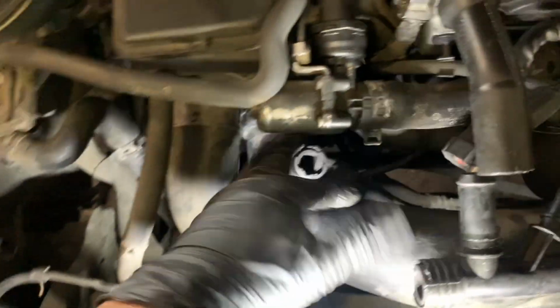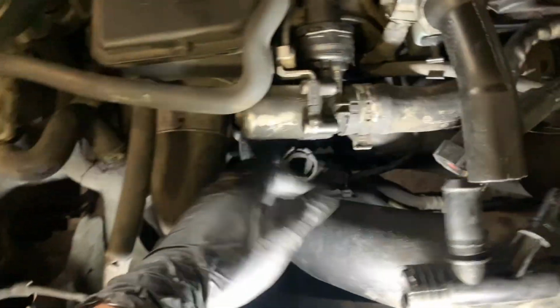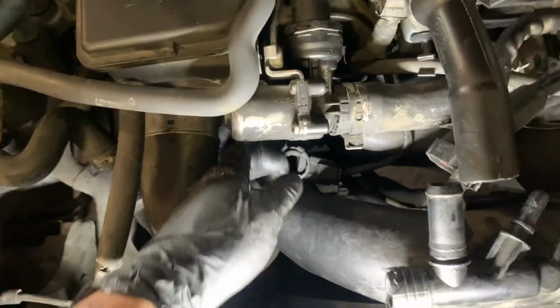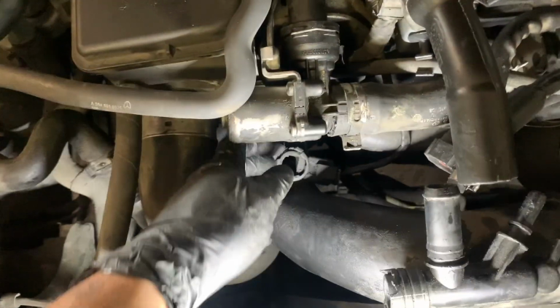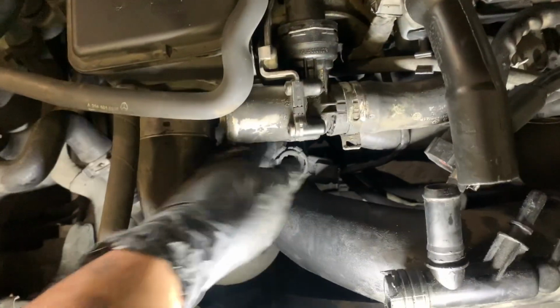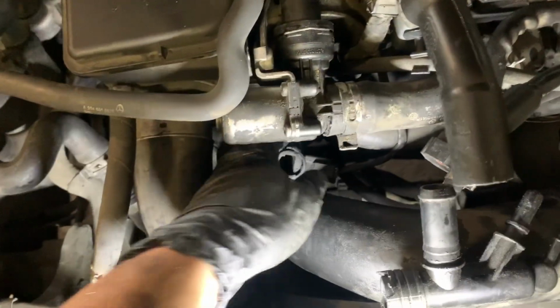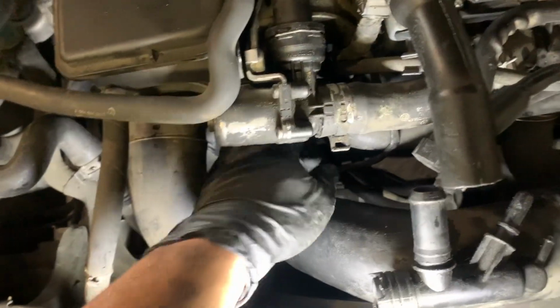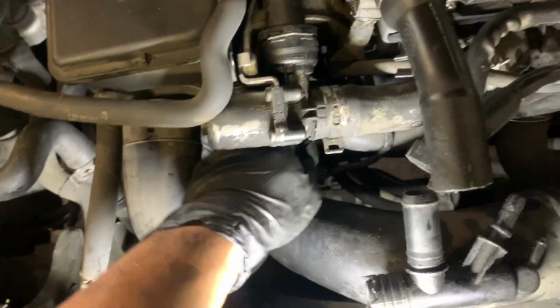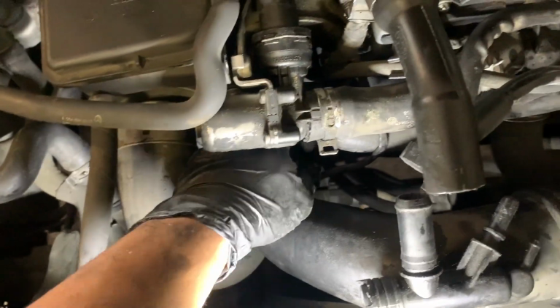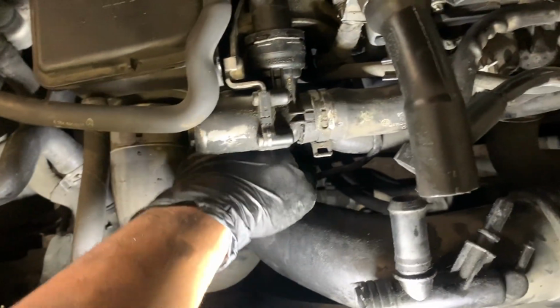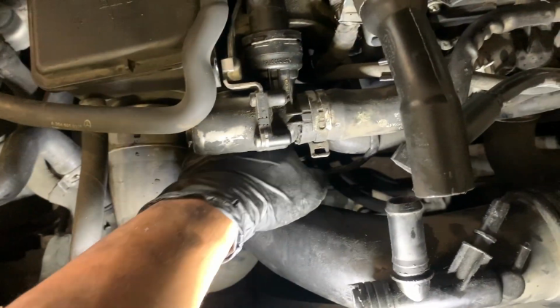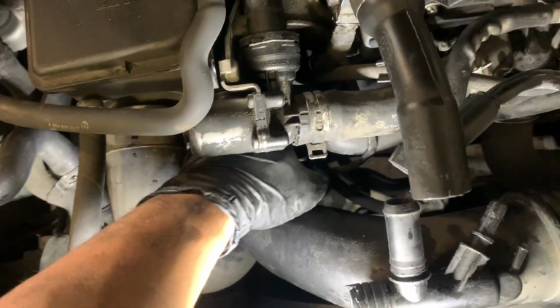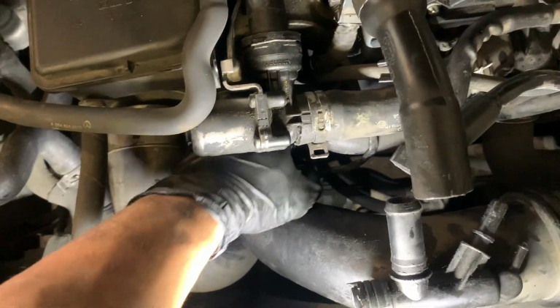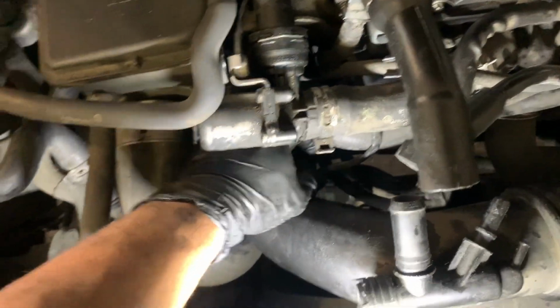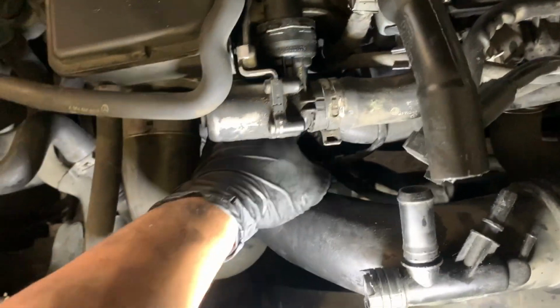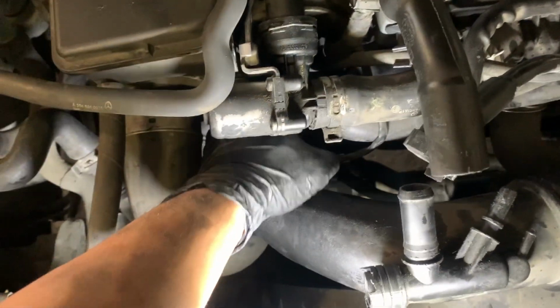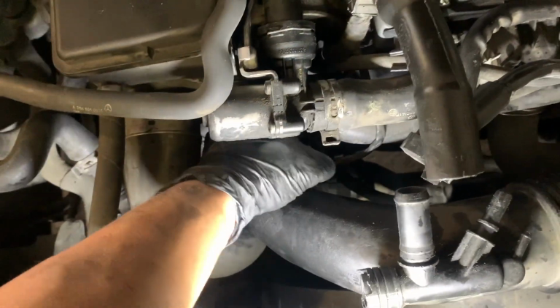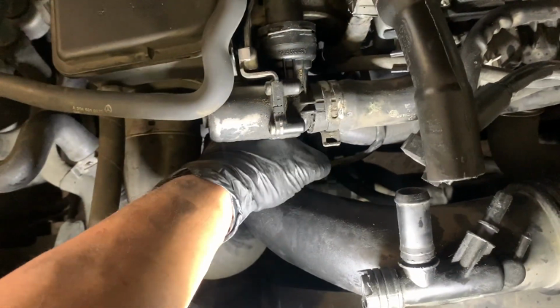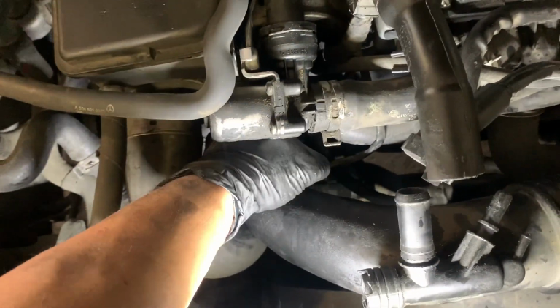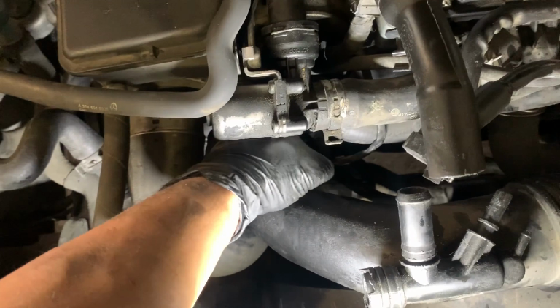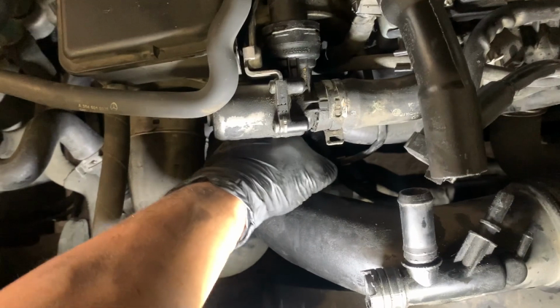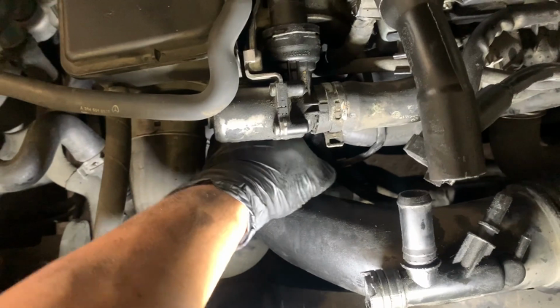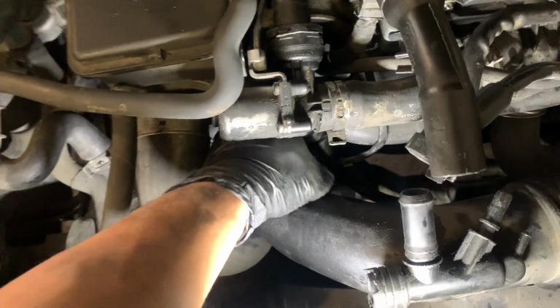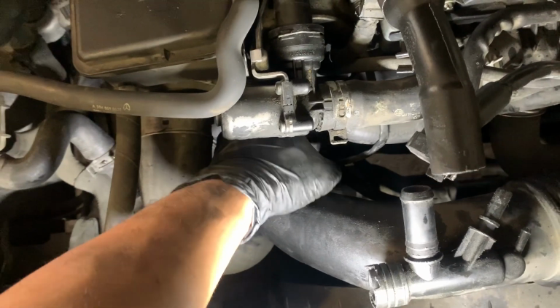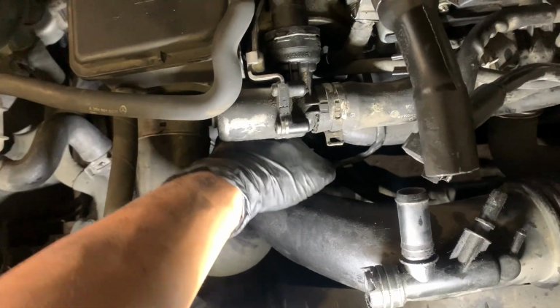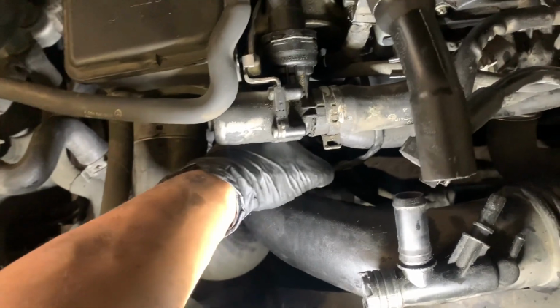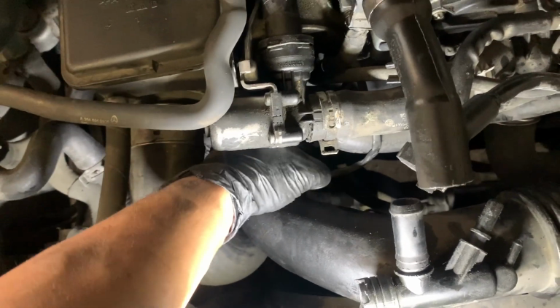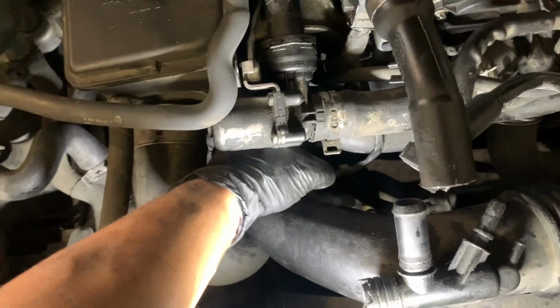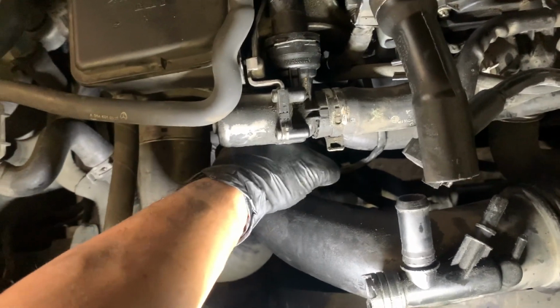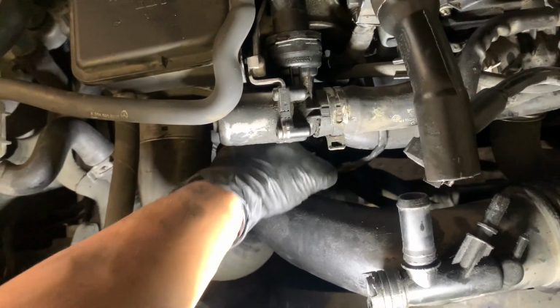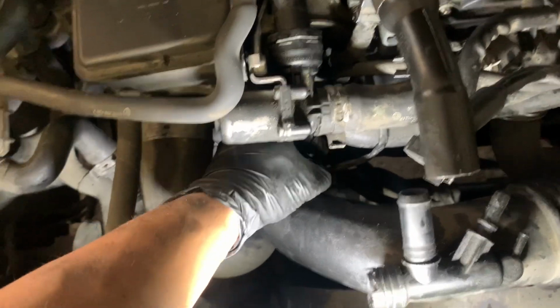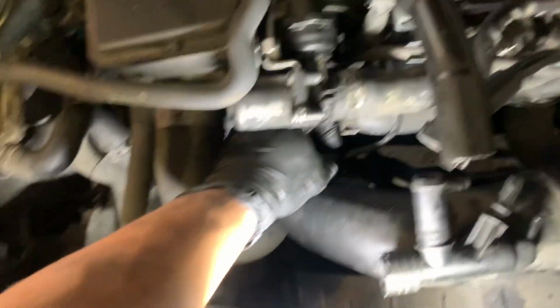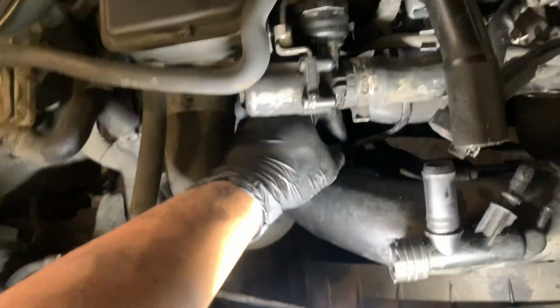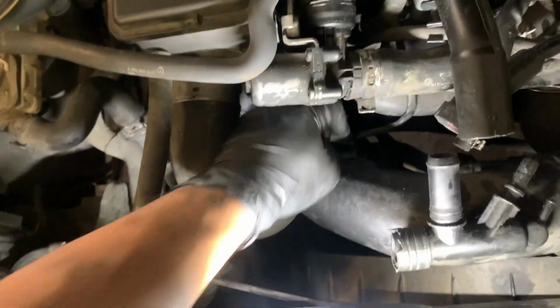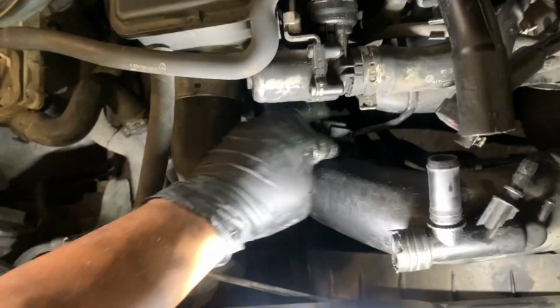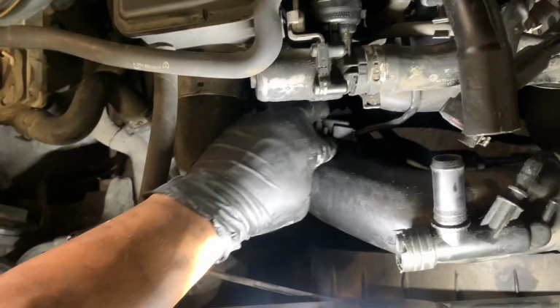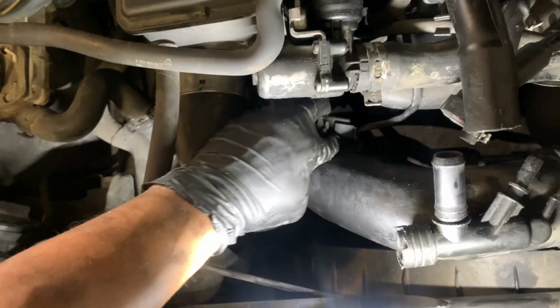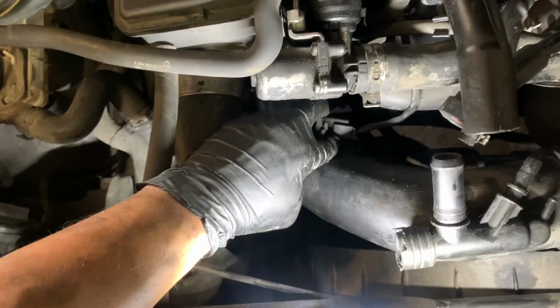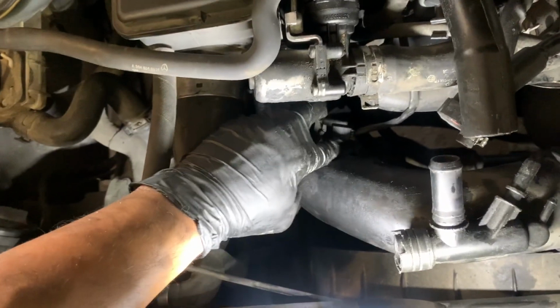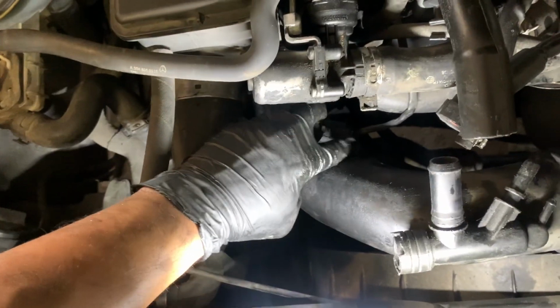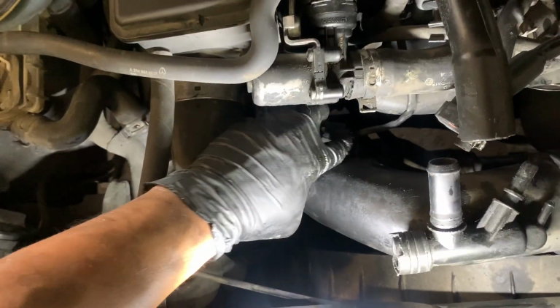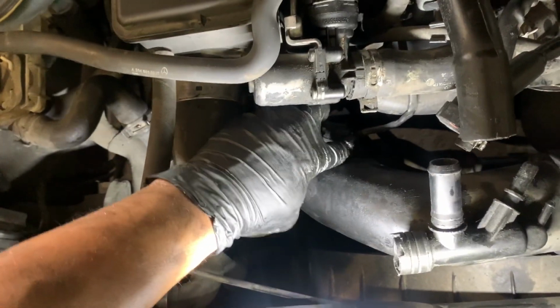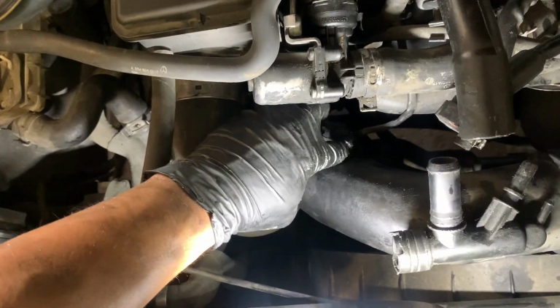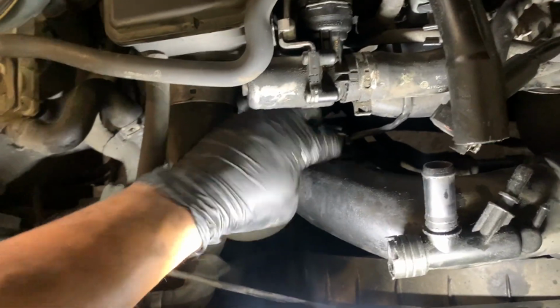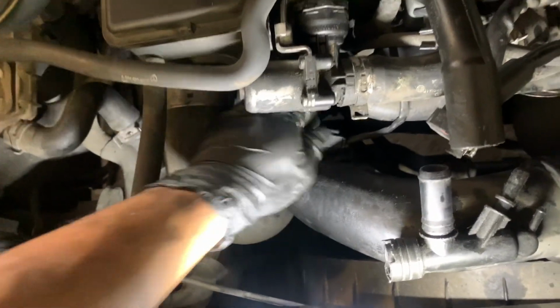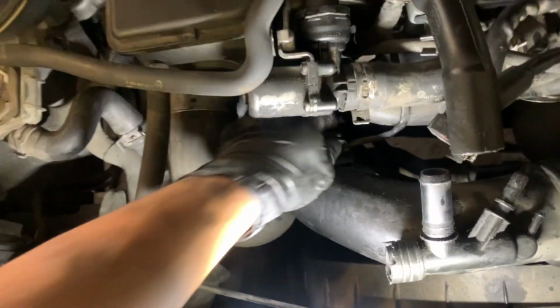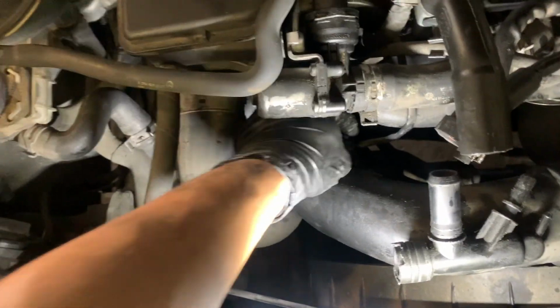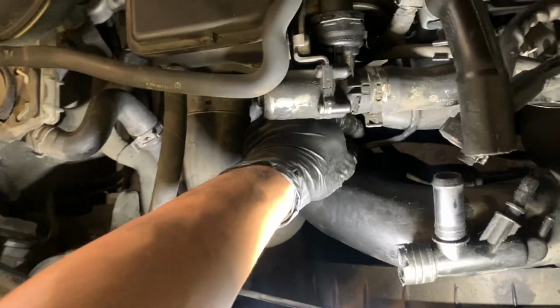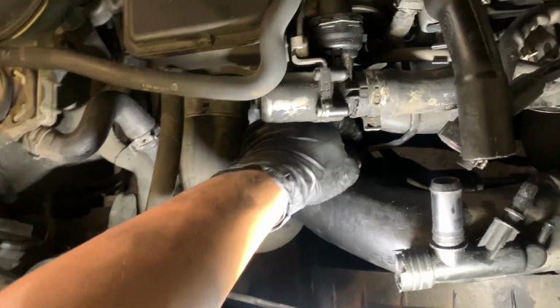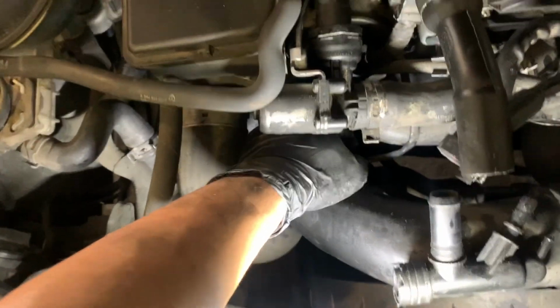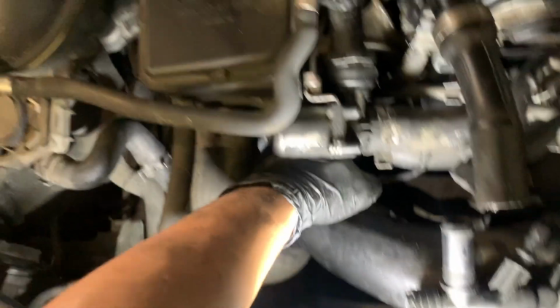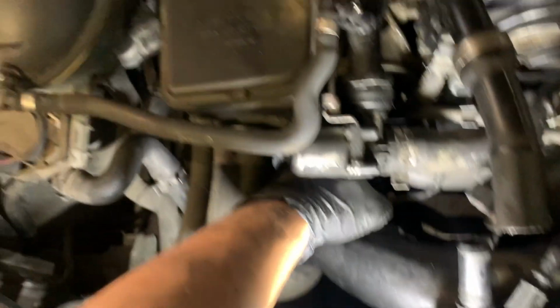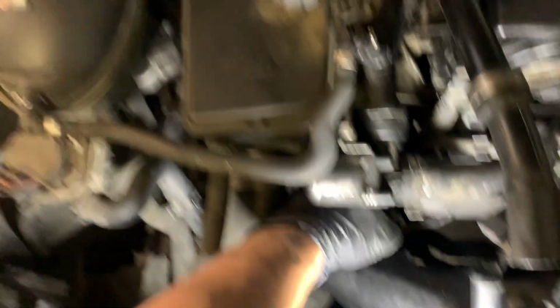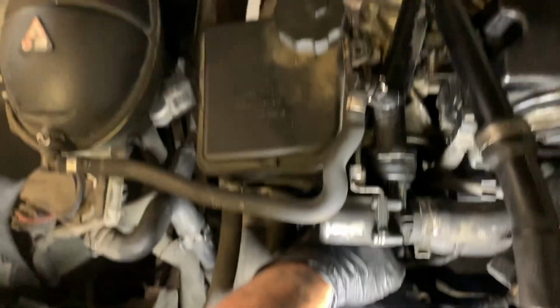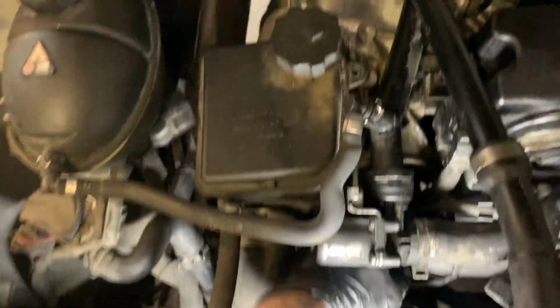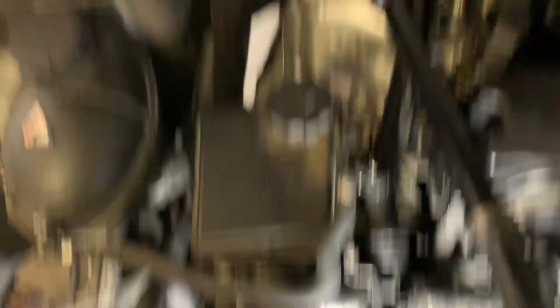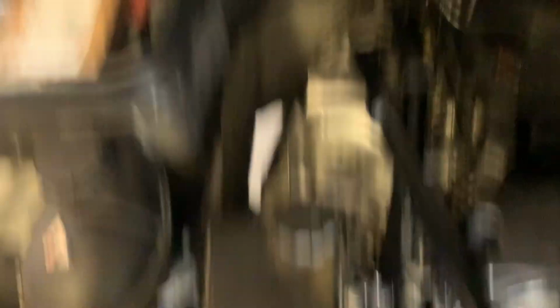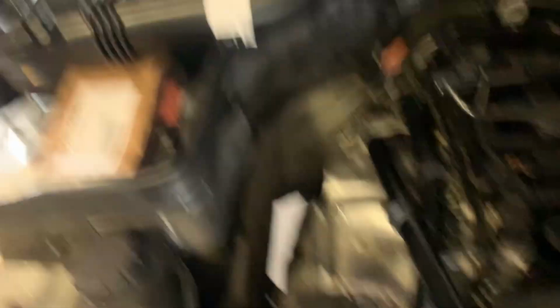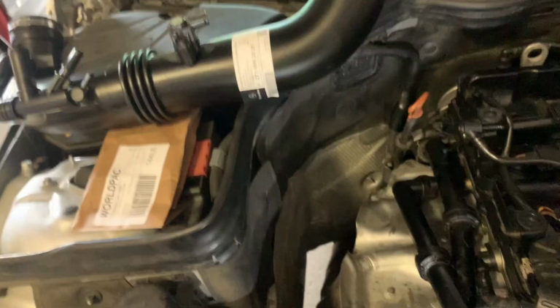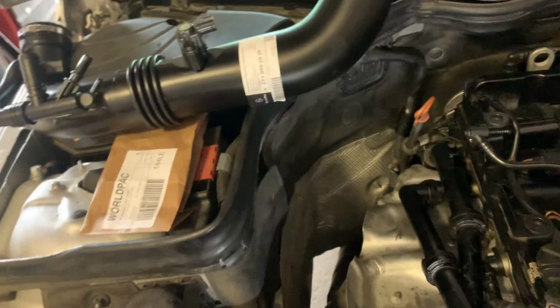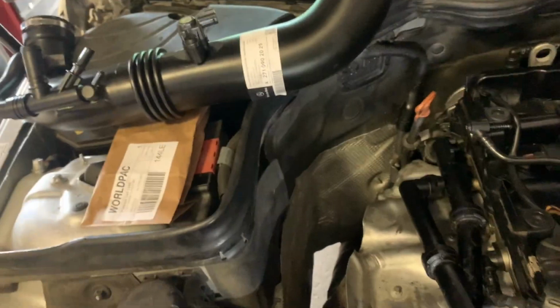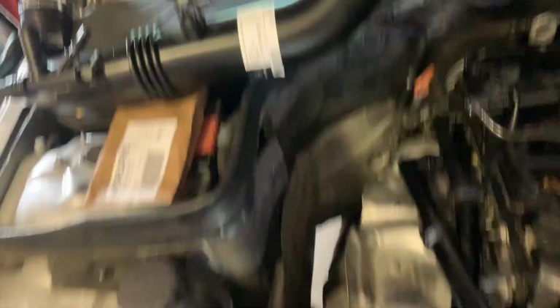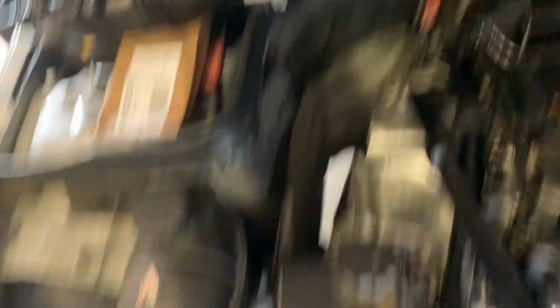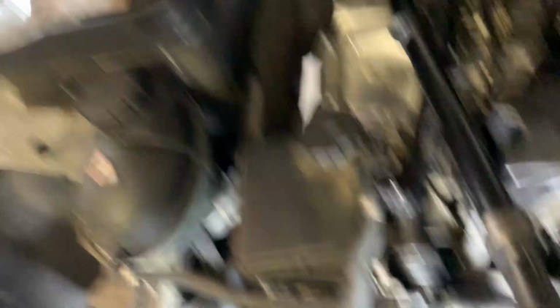We just need to remove this wire harness here — there's a wire connected here. Just pull this tab back and pull out. And then we'll replace it.